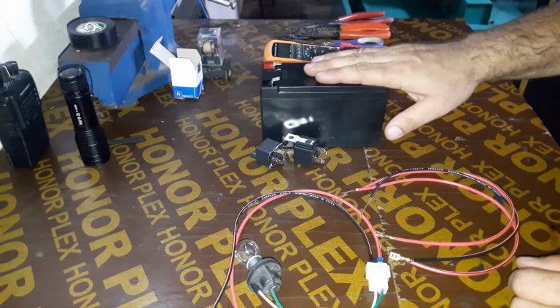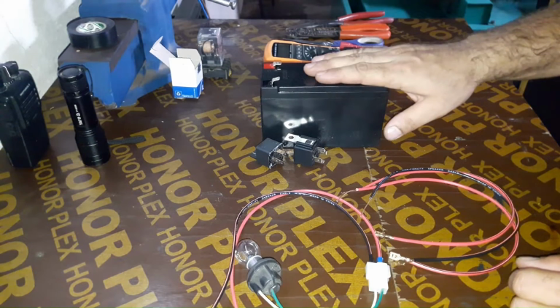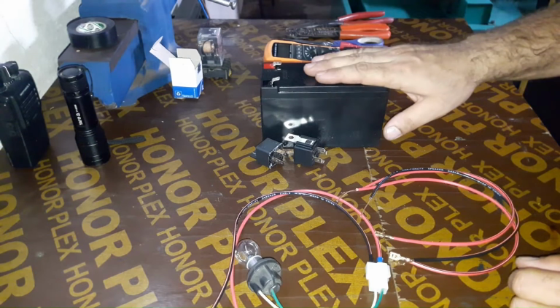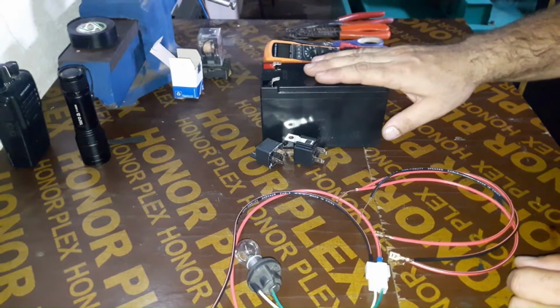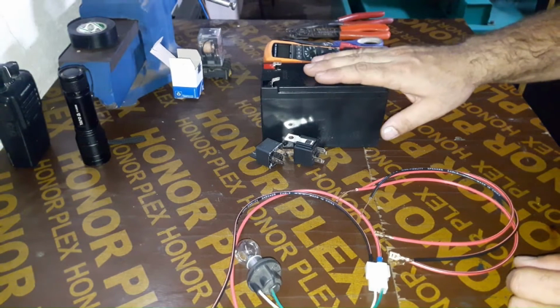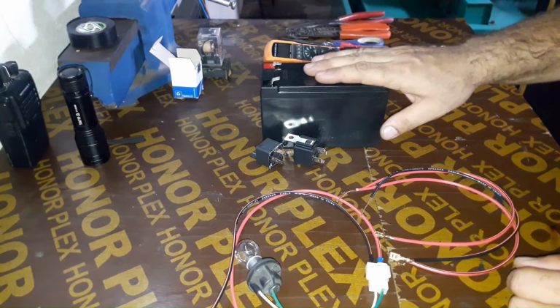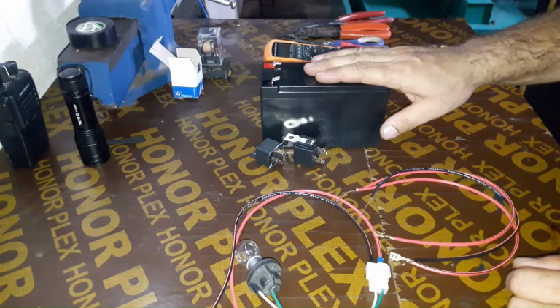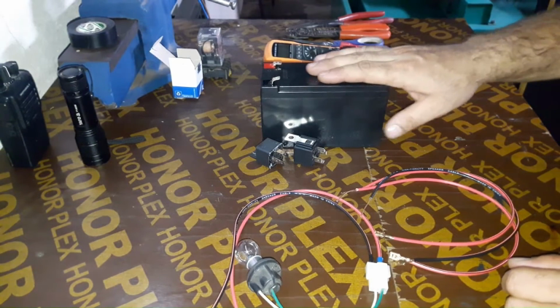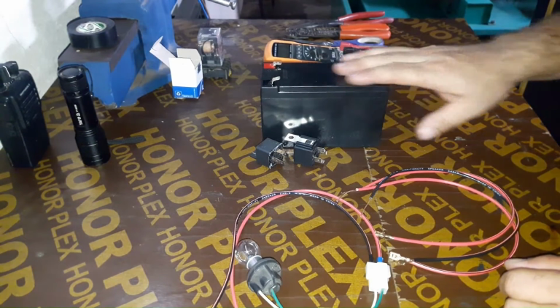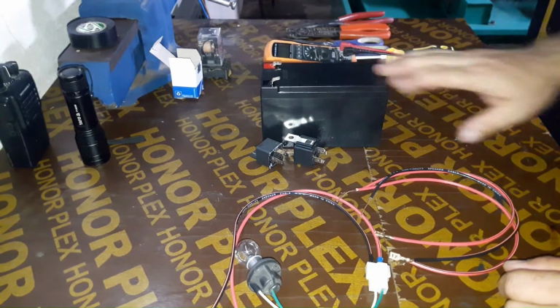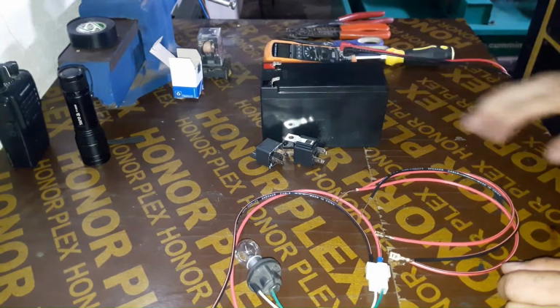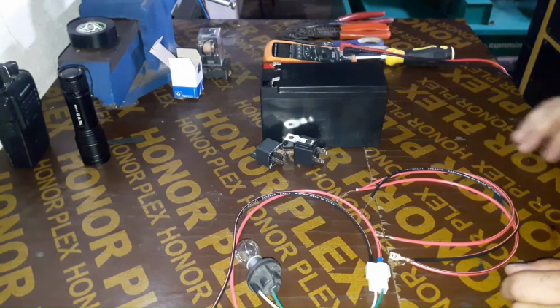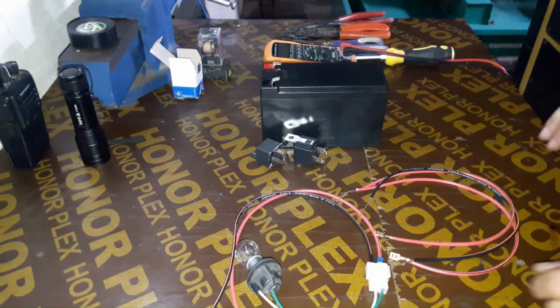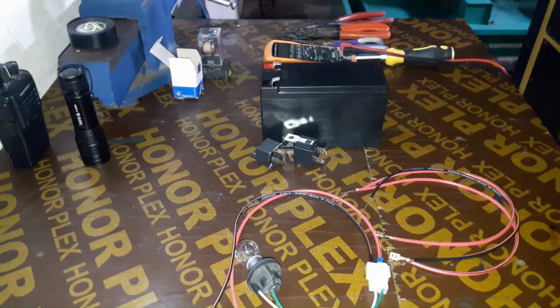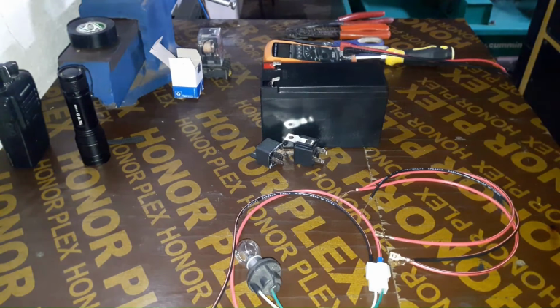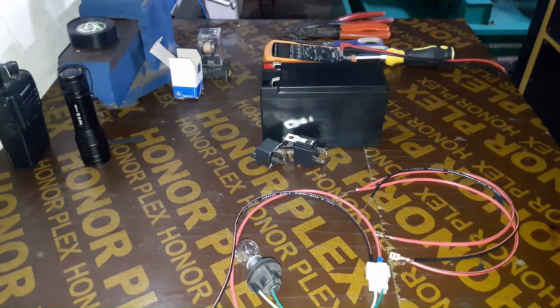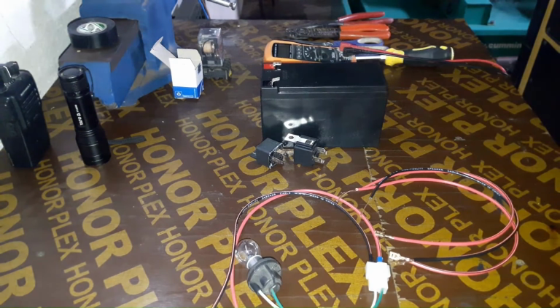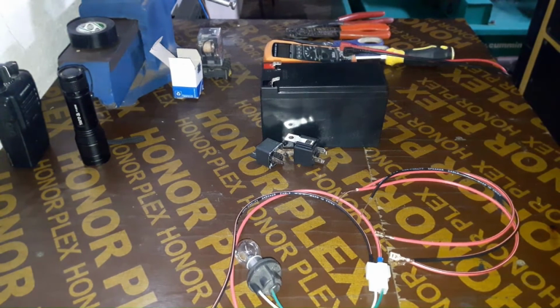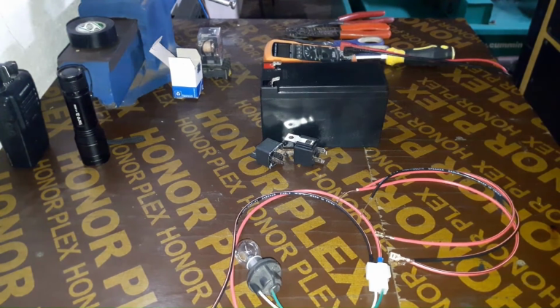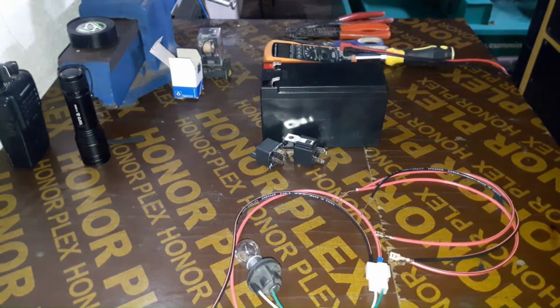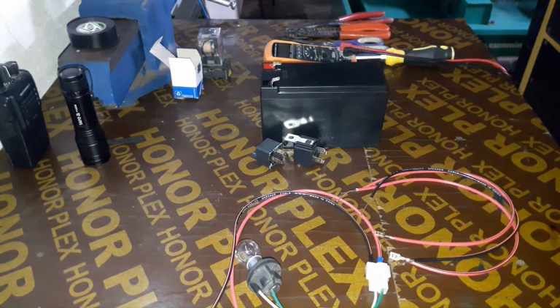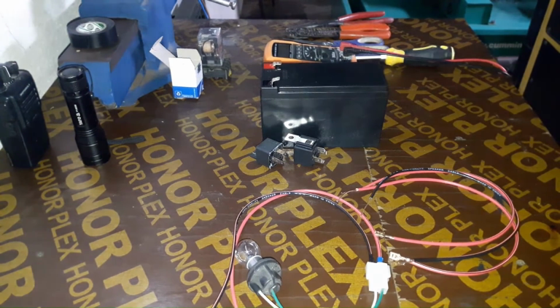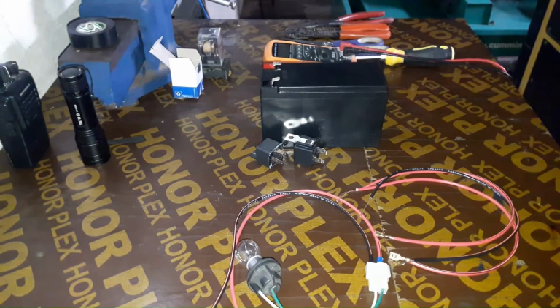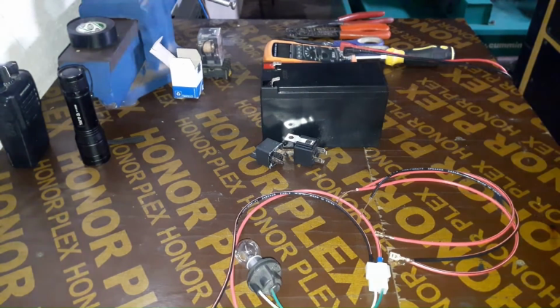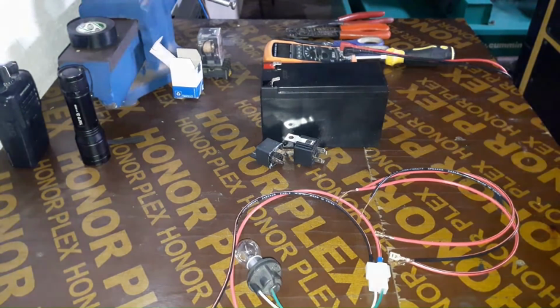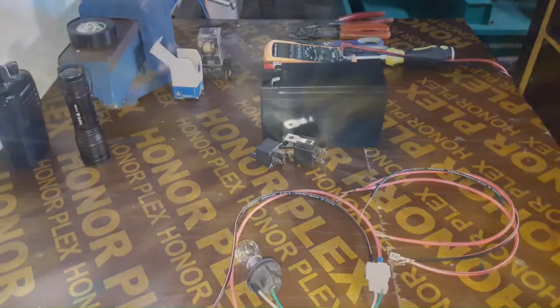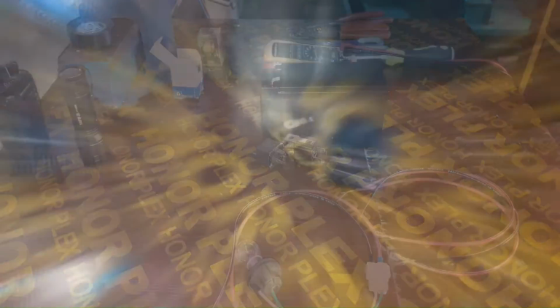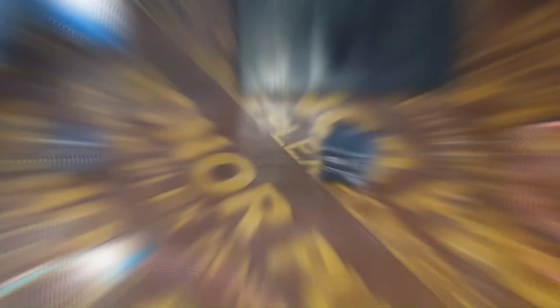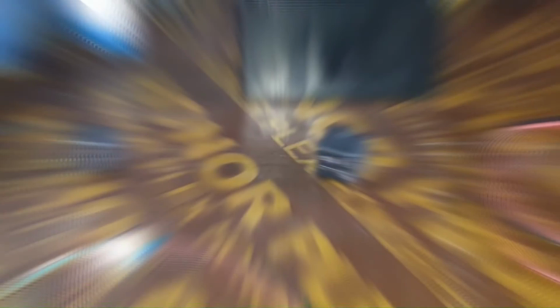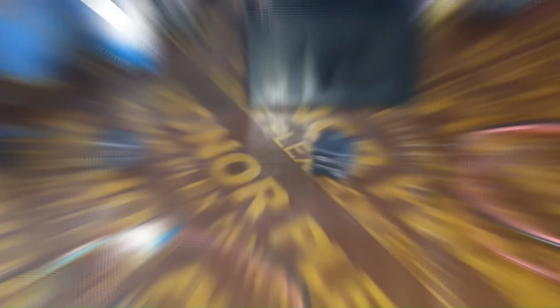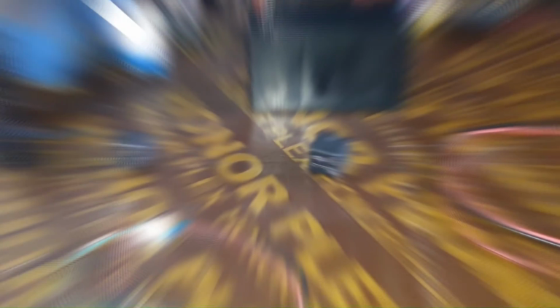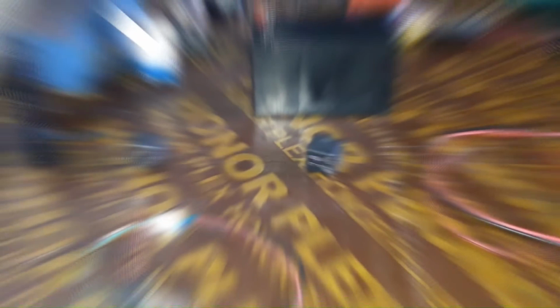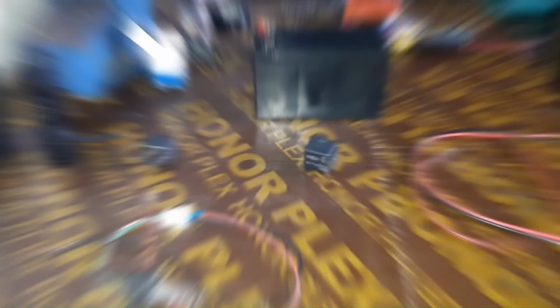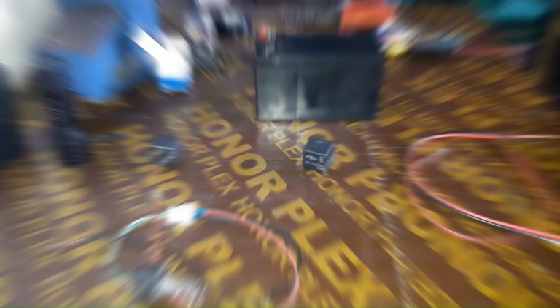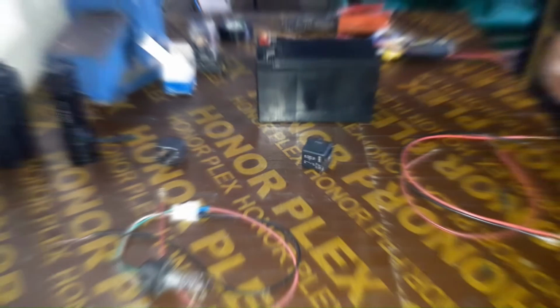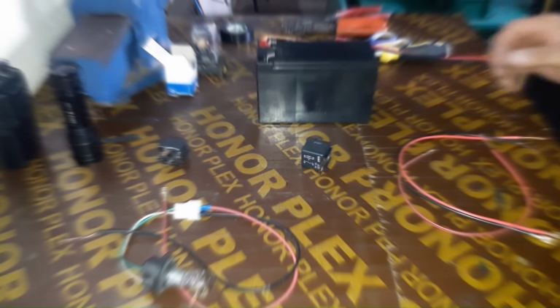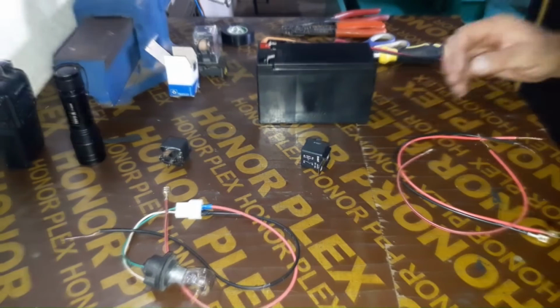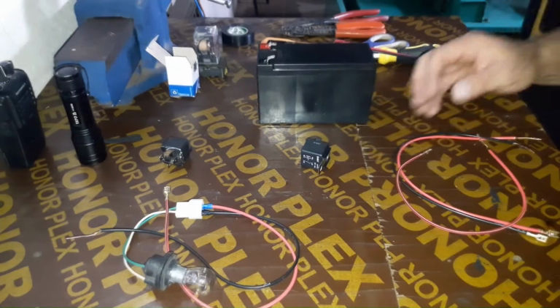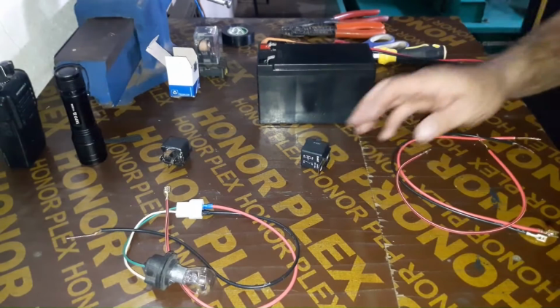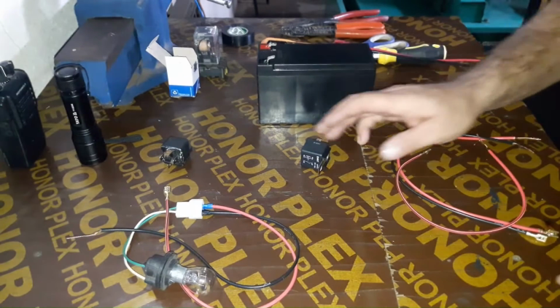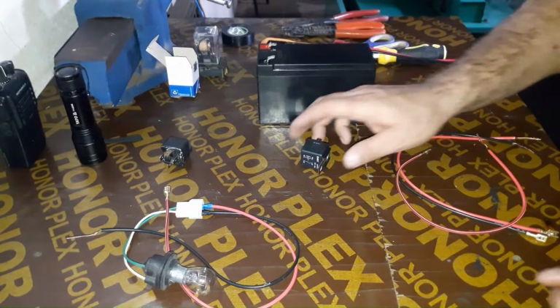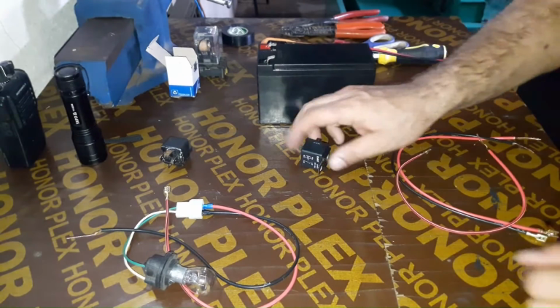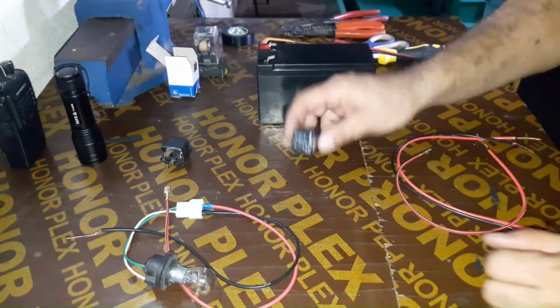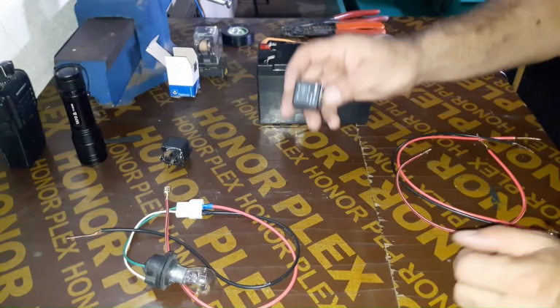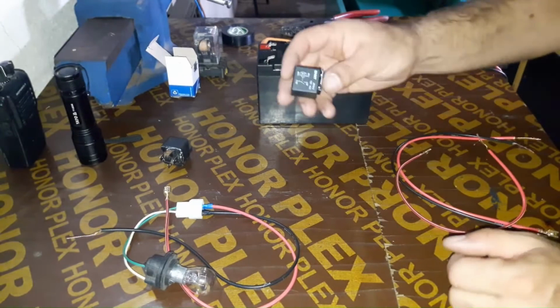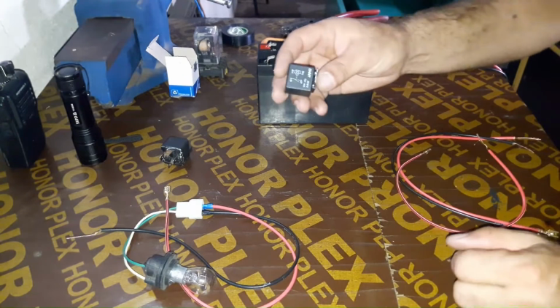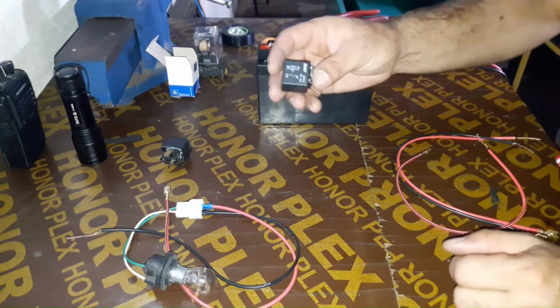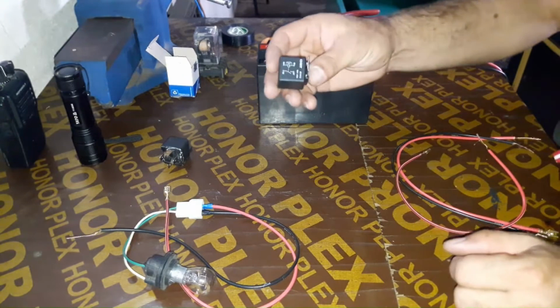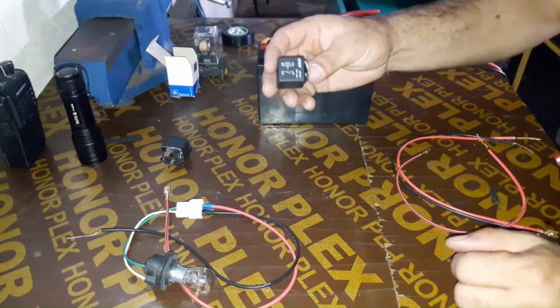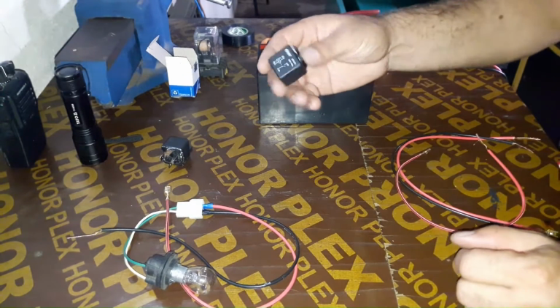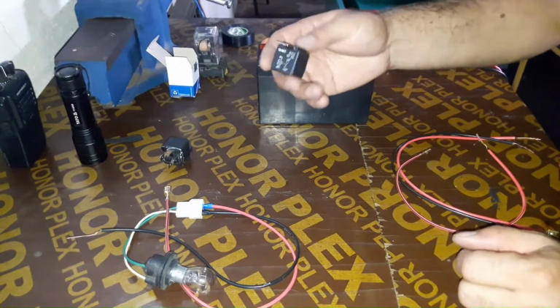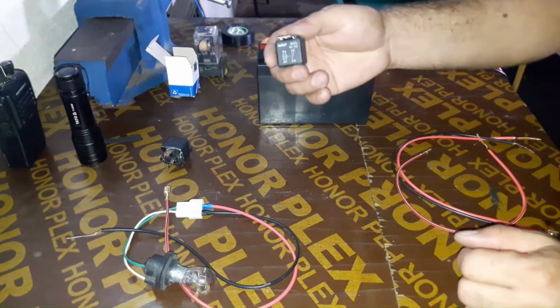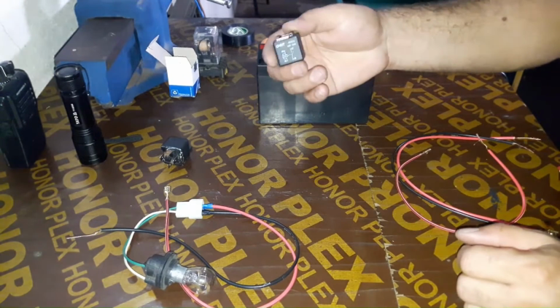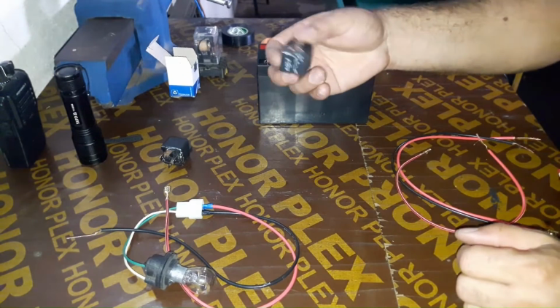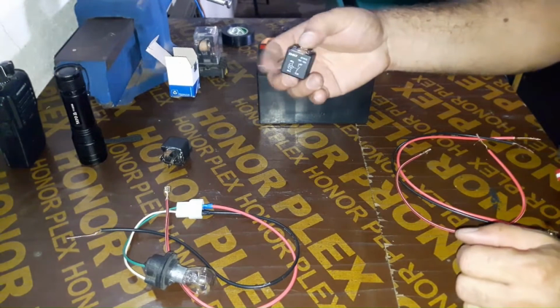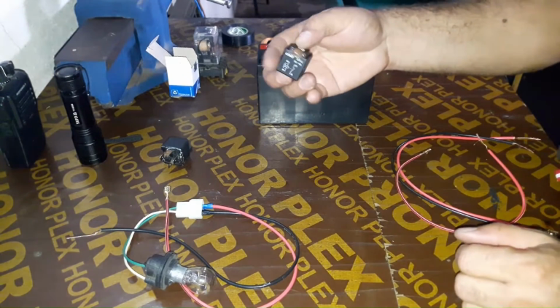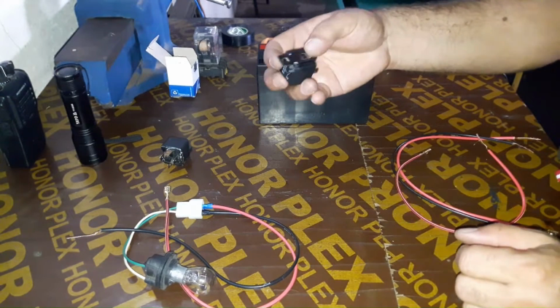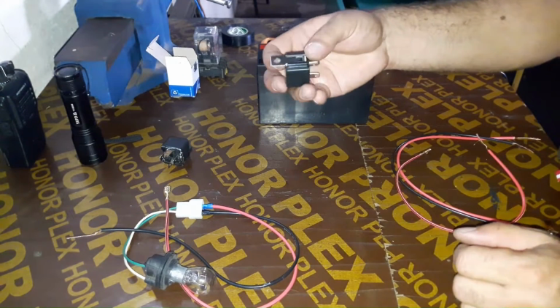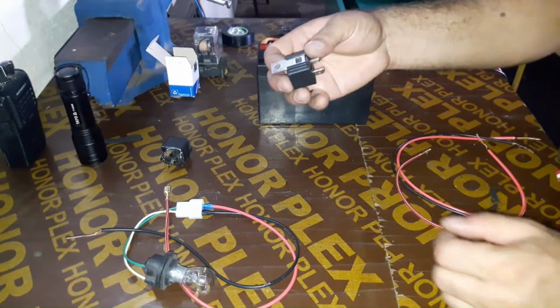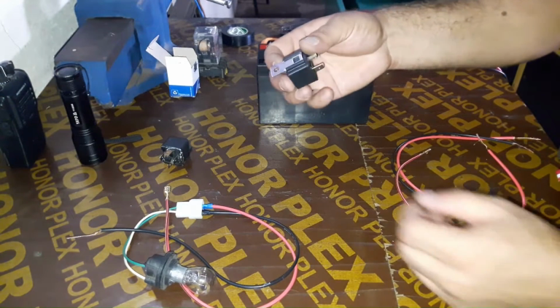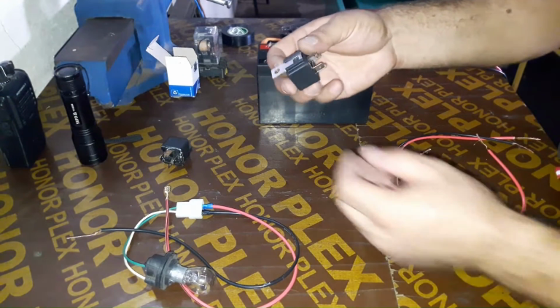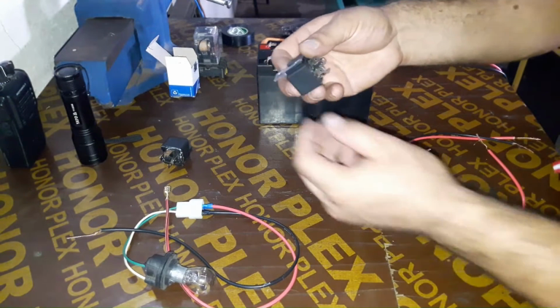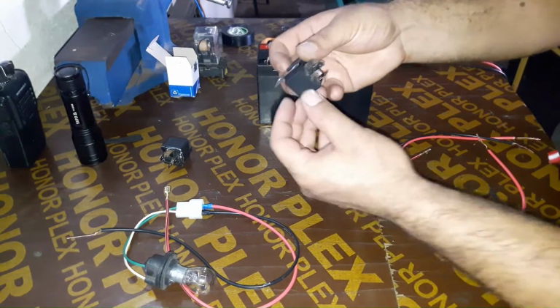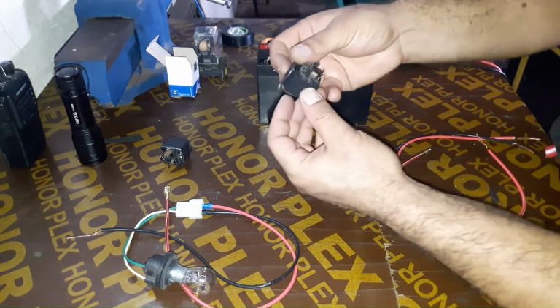When you're doing this test, make sure to check the battery. It should be fully charged, and make sure to keep away all flammable materials.